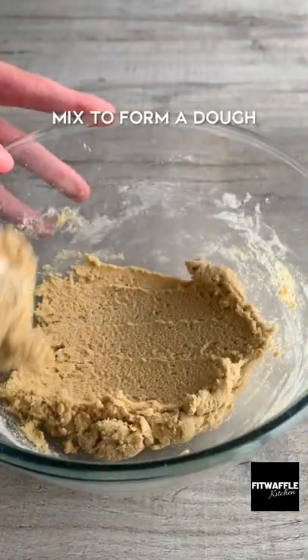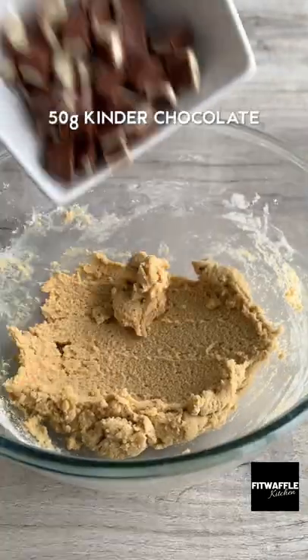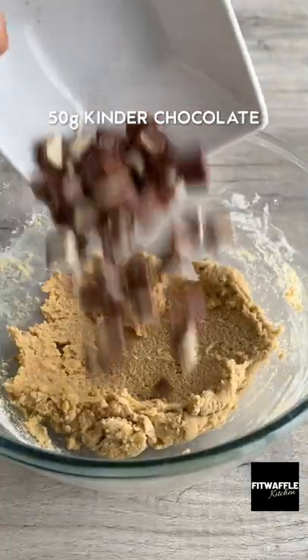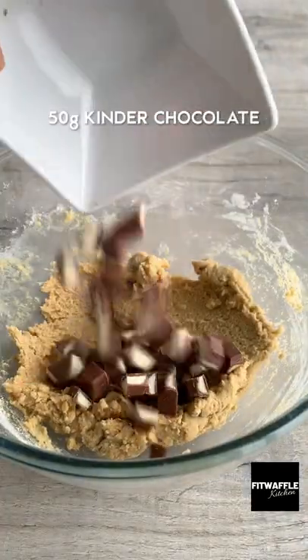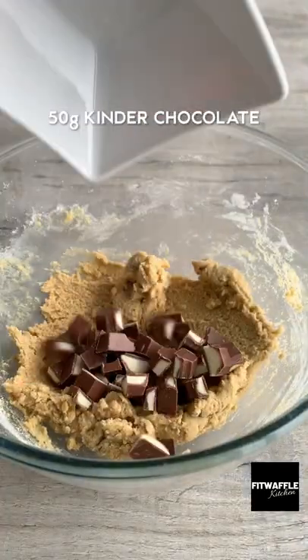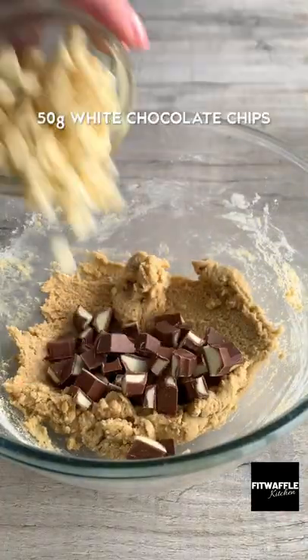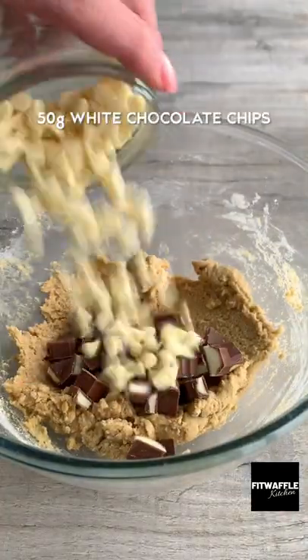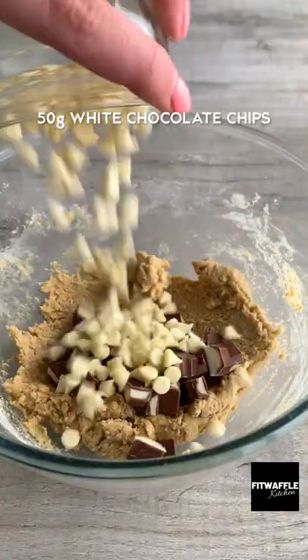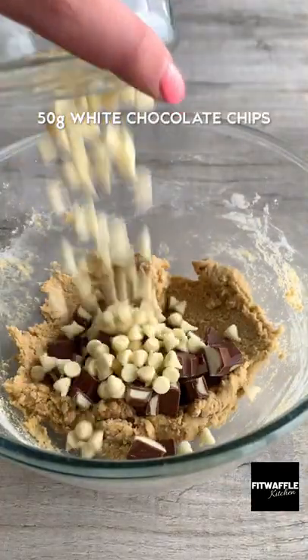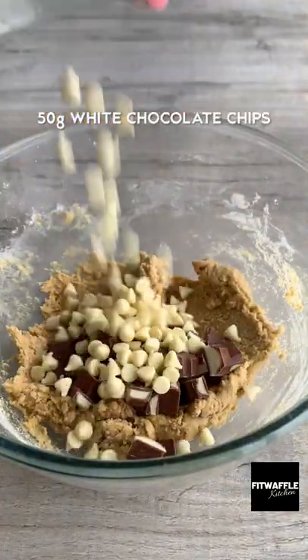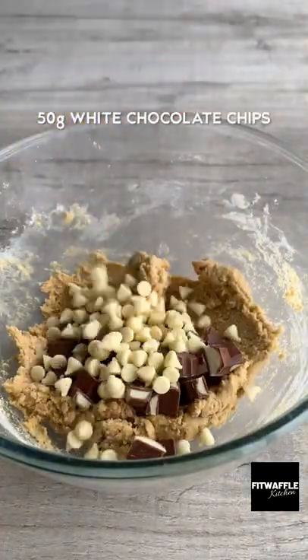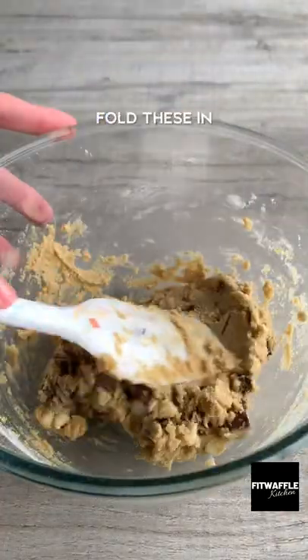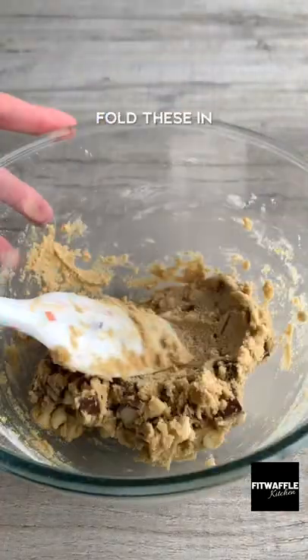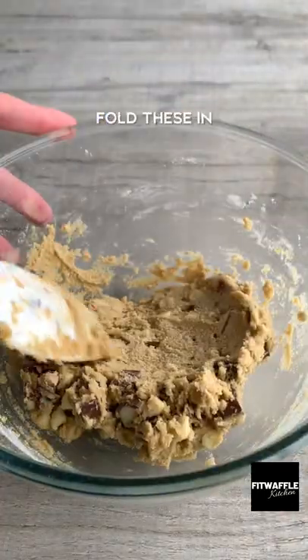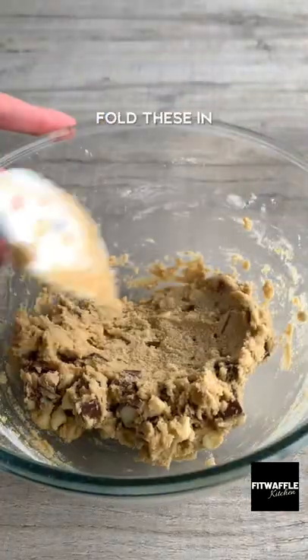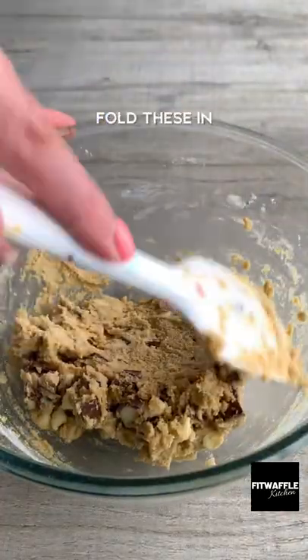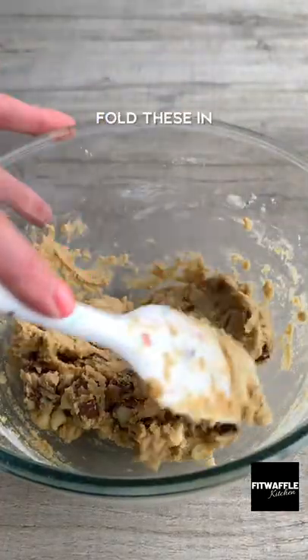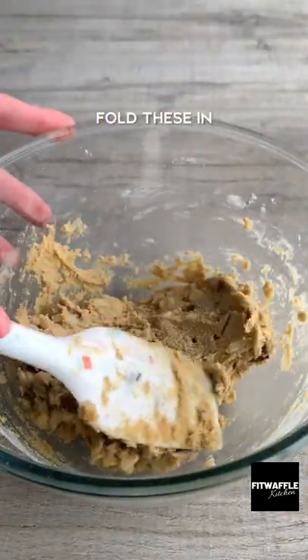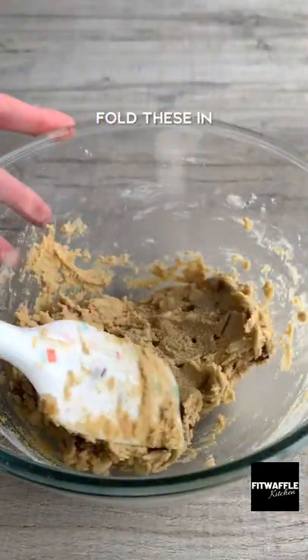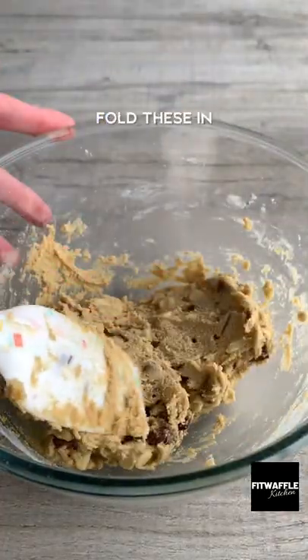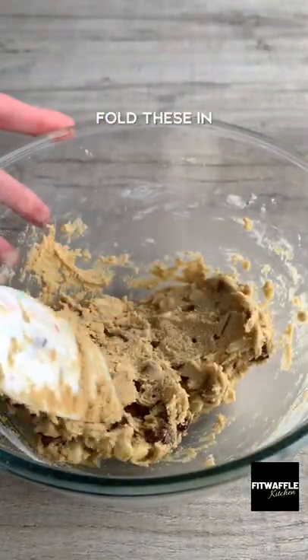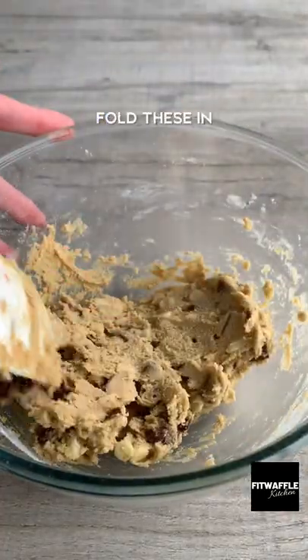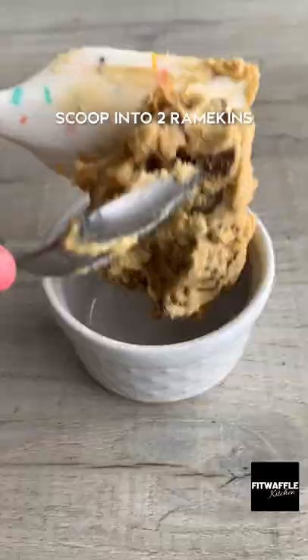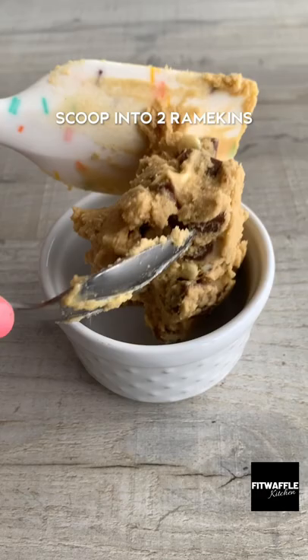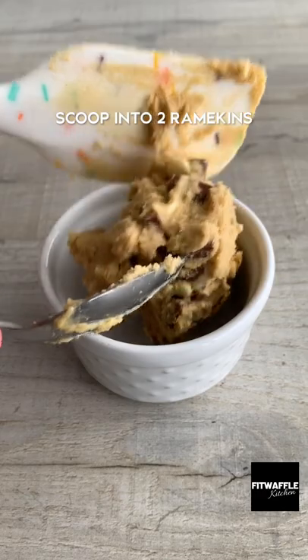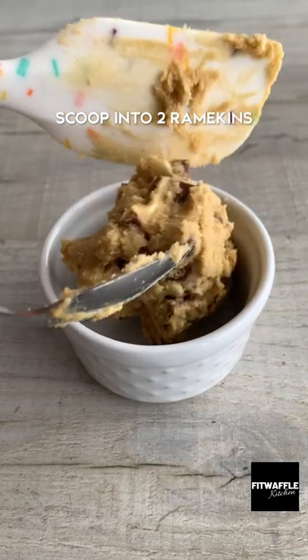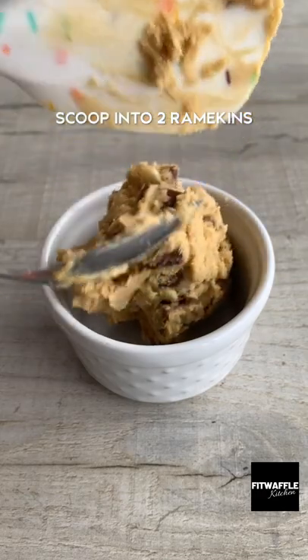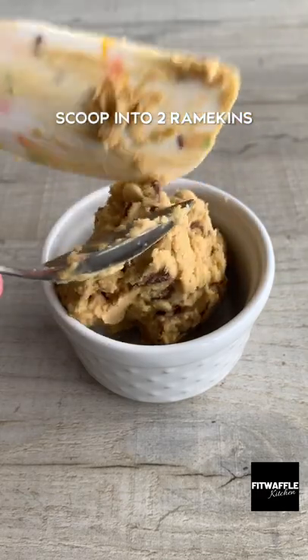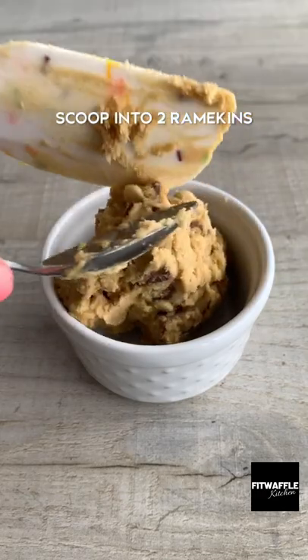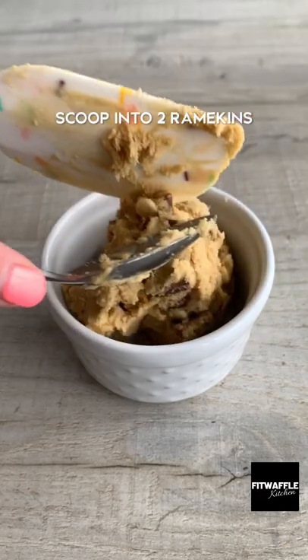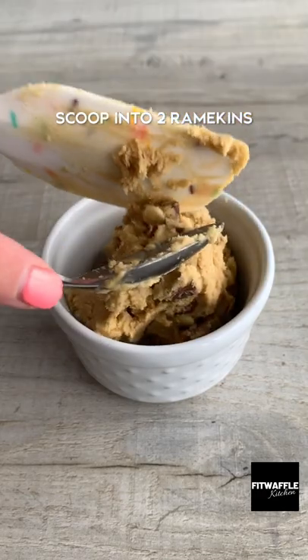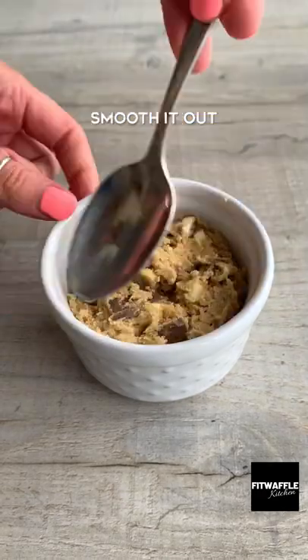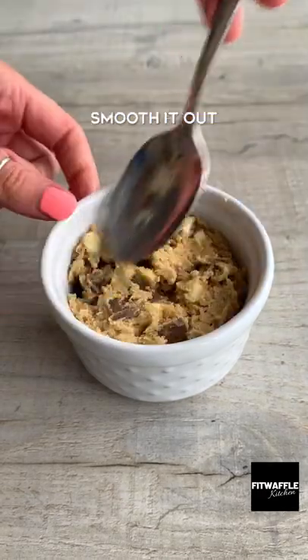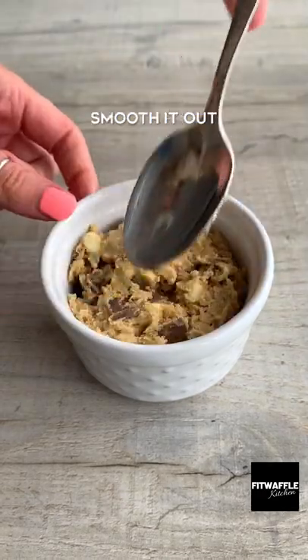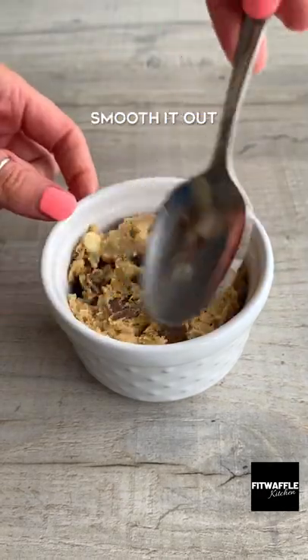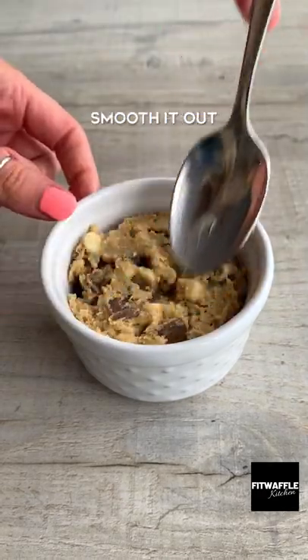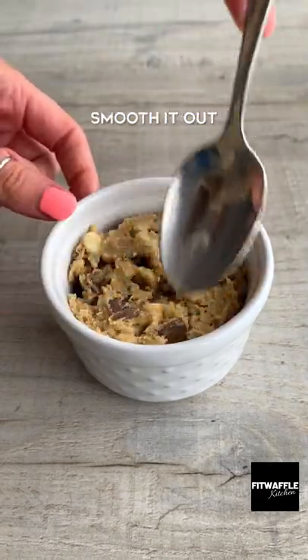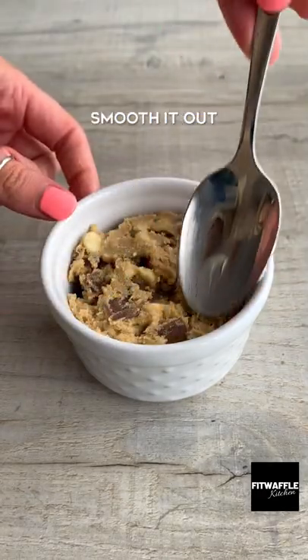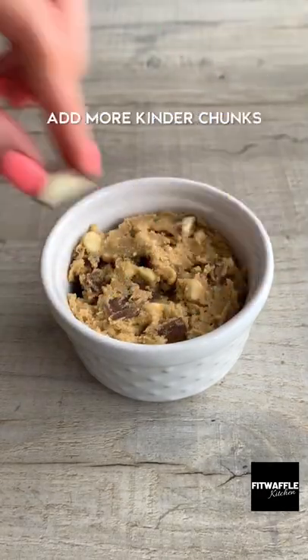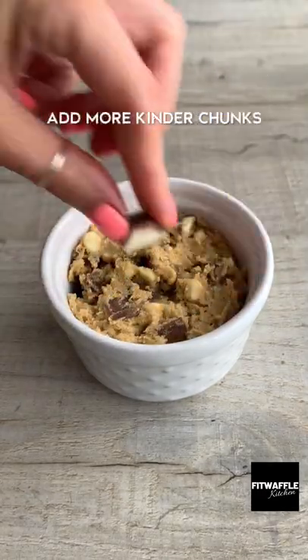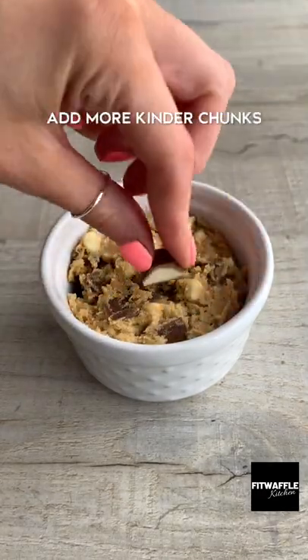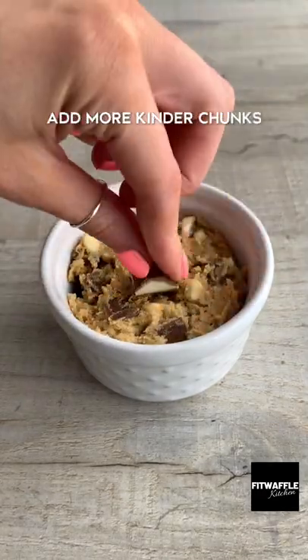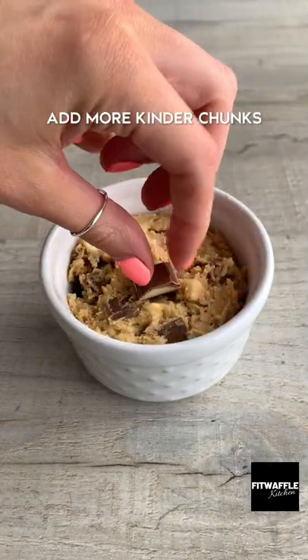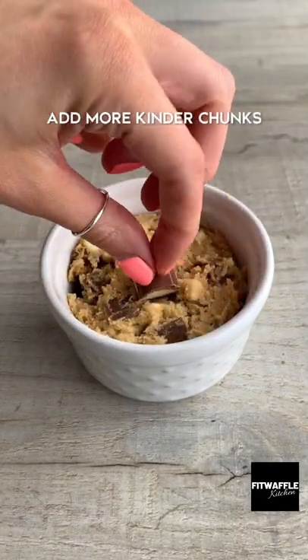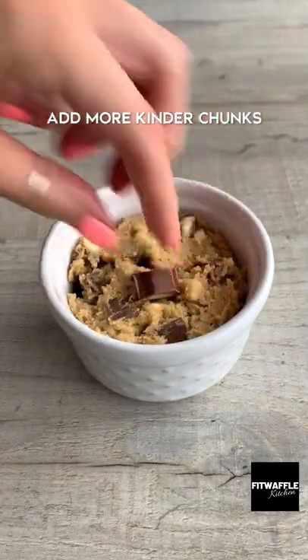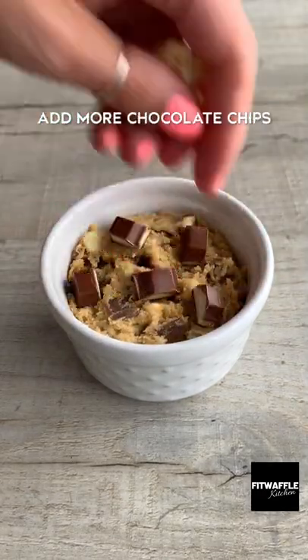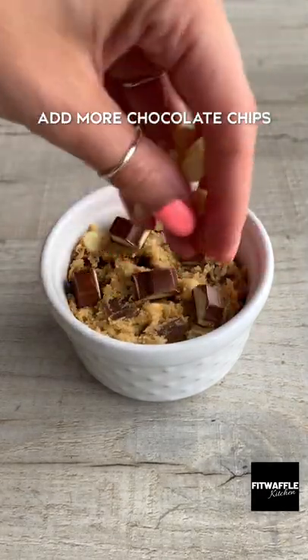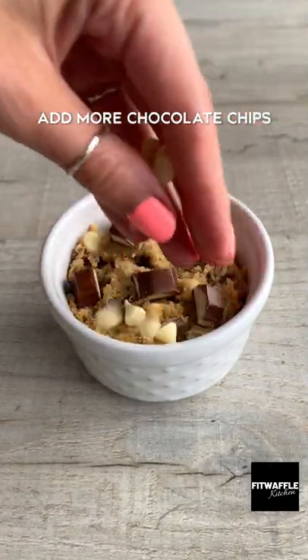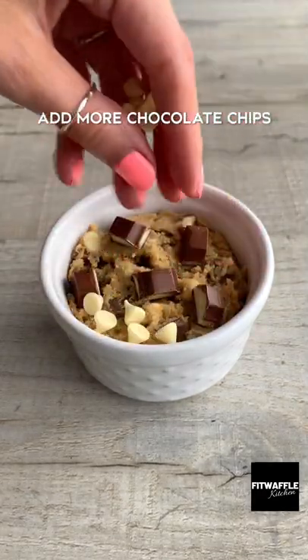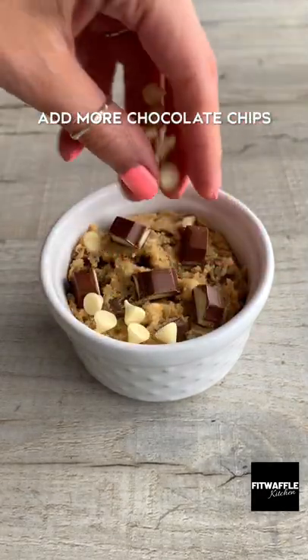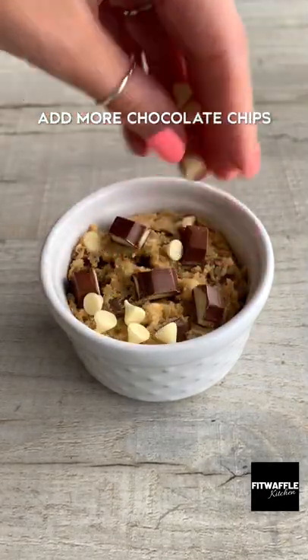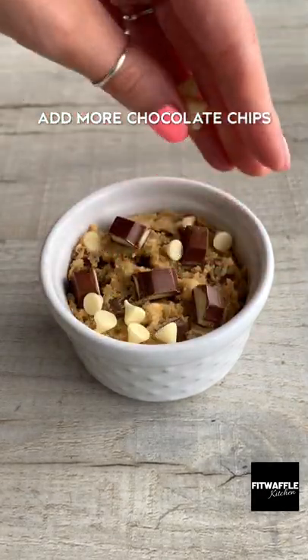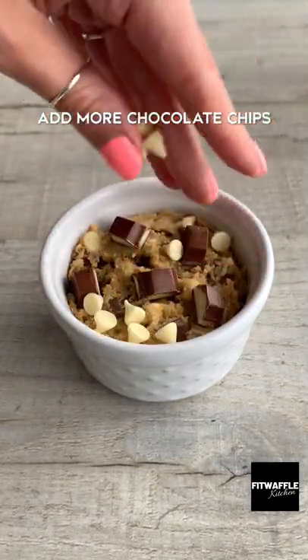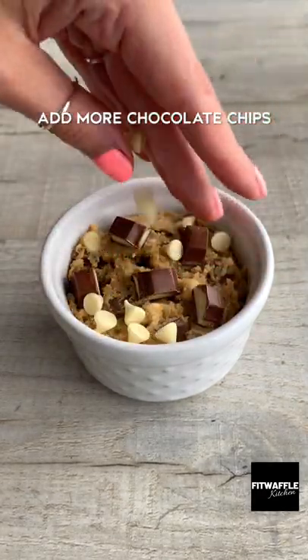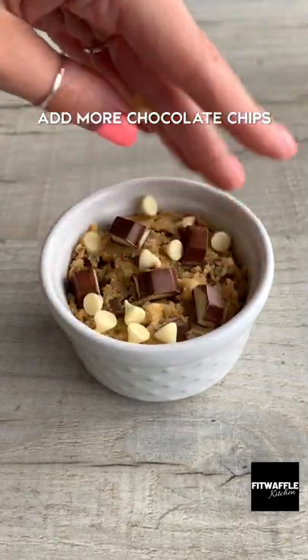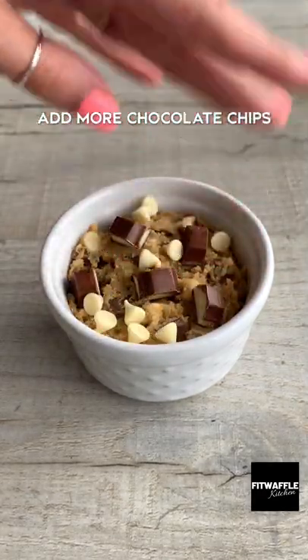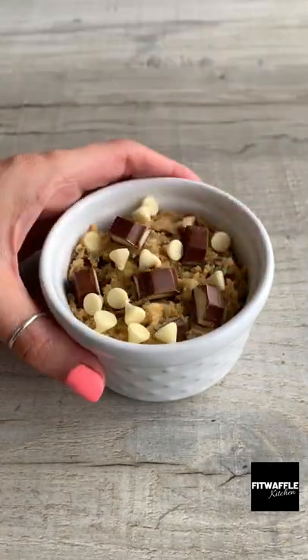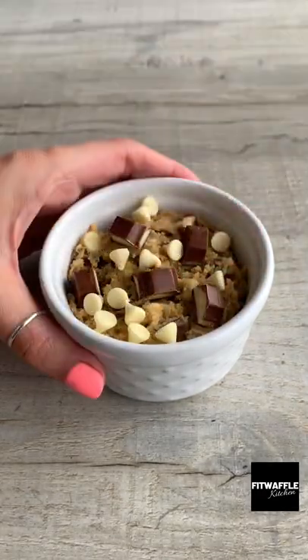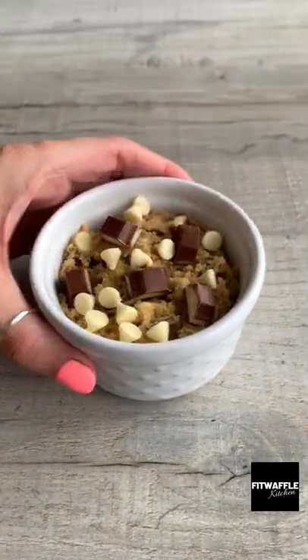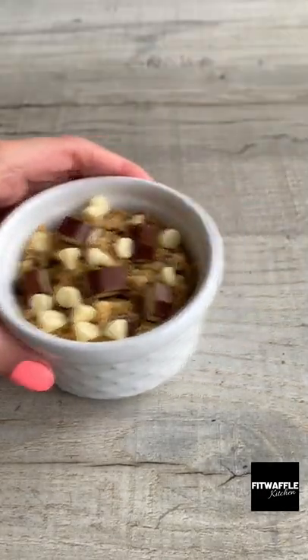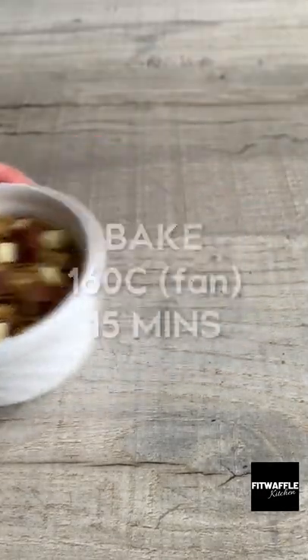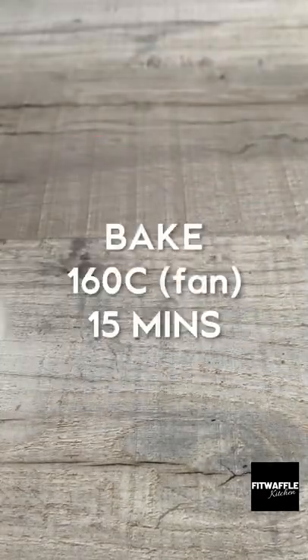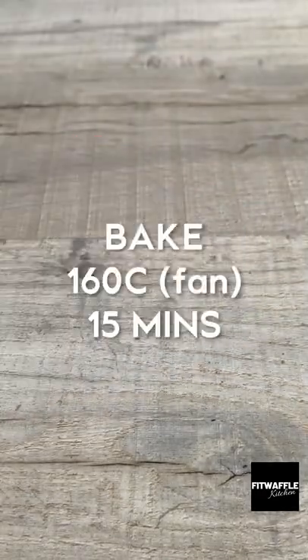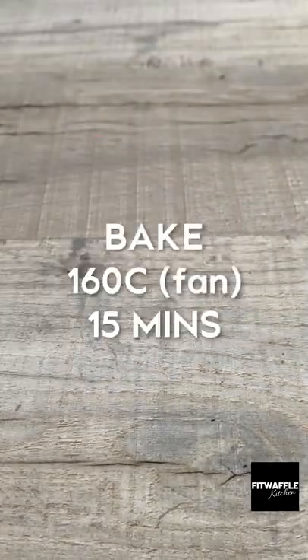Fold in chunks of Kinder and white chocolate chips then split it equally into two ramekins. Top with some more Kinder chocolate and chocolate chips then bake in the oven and serve warm.